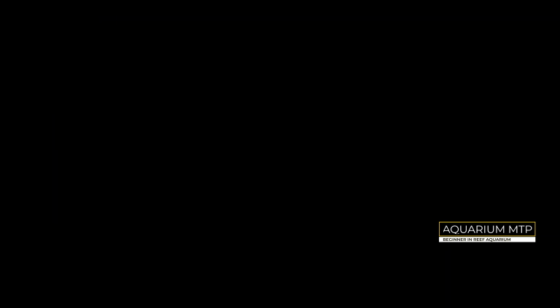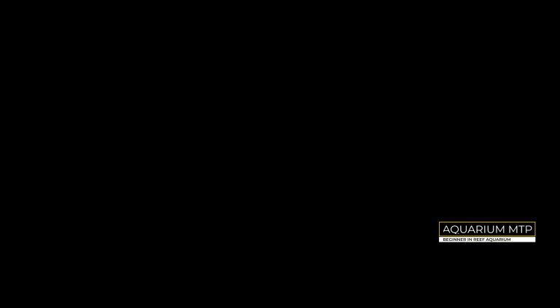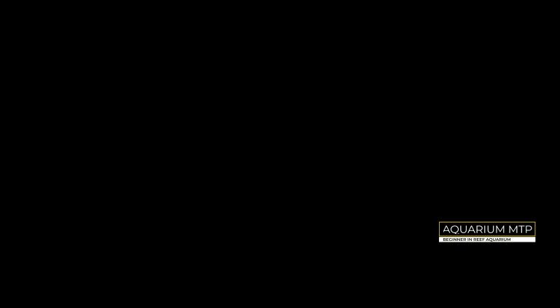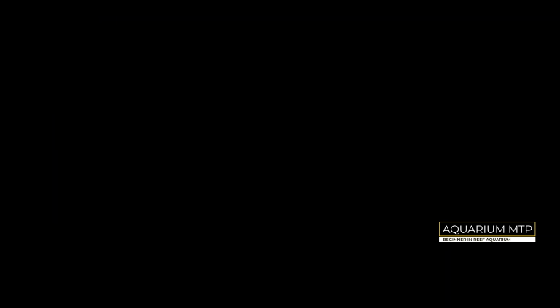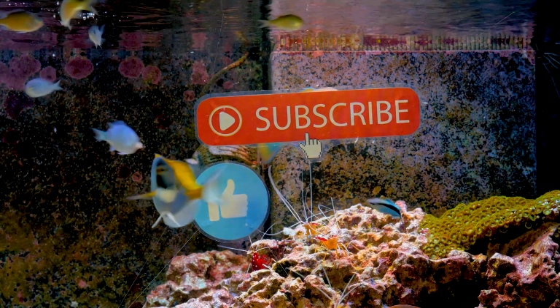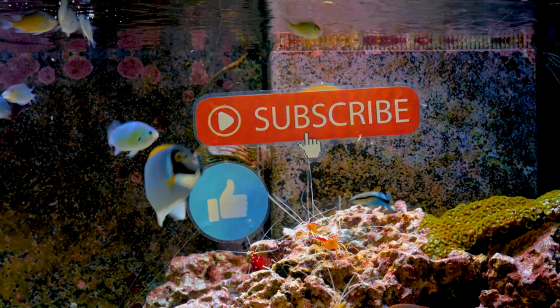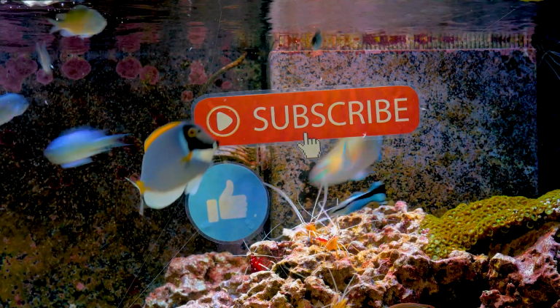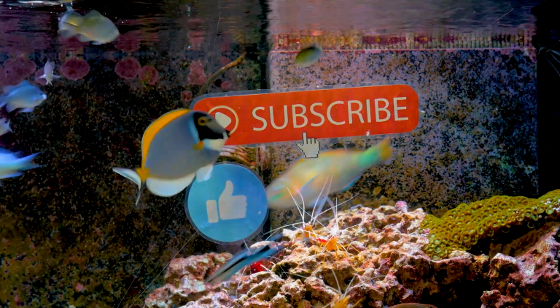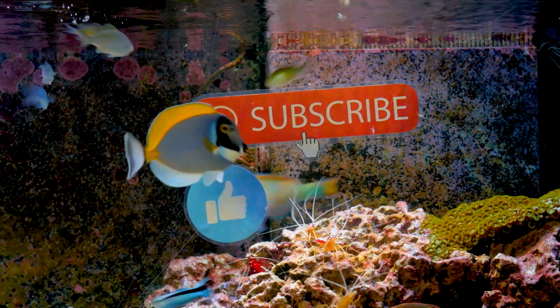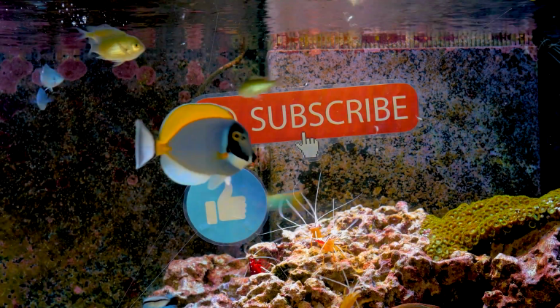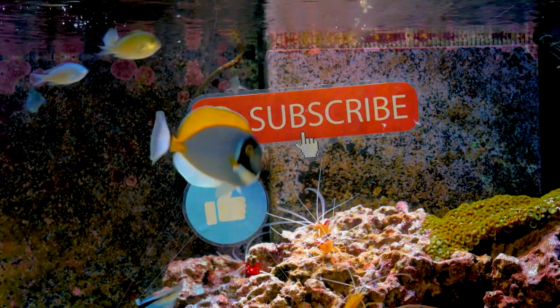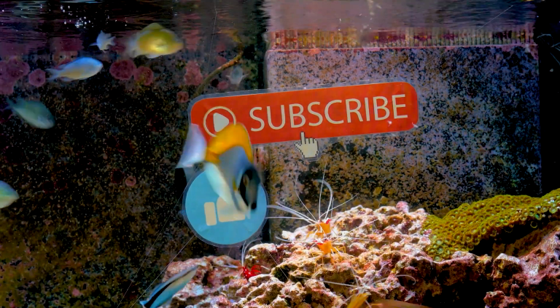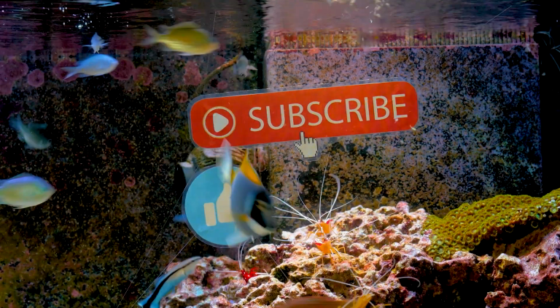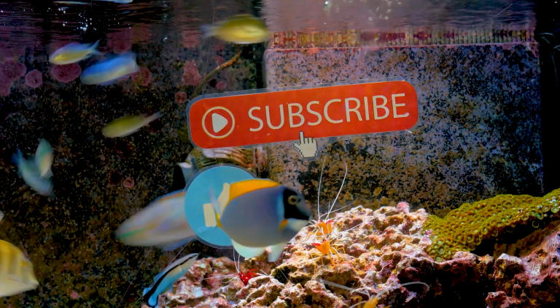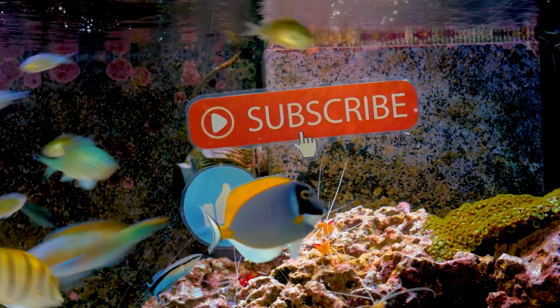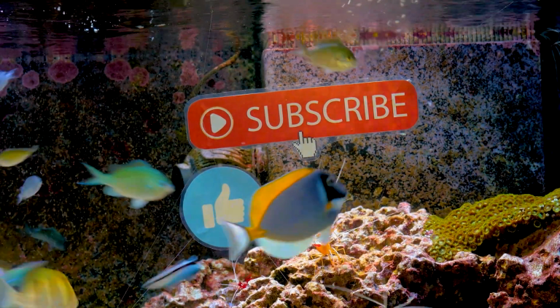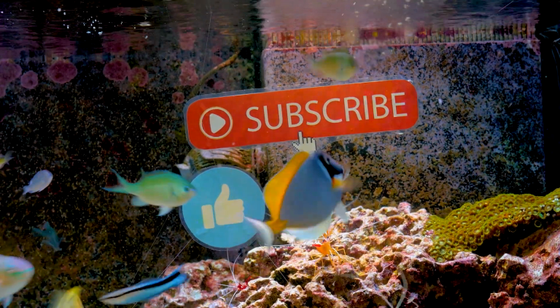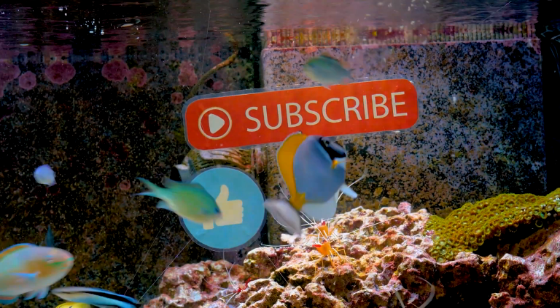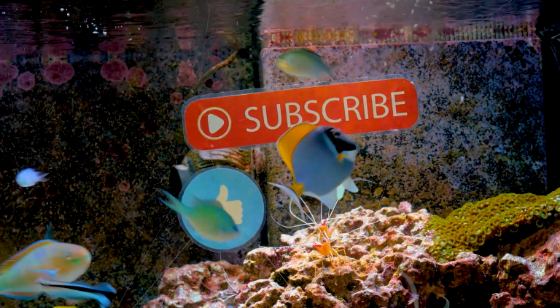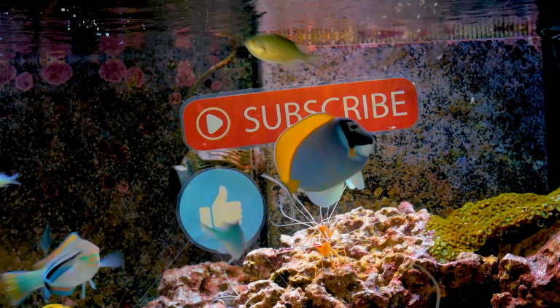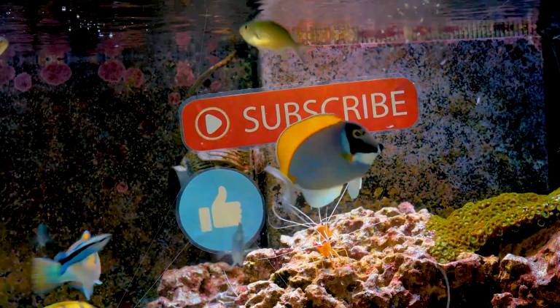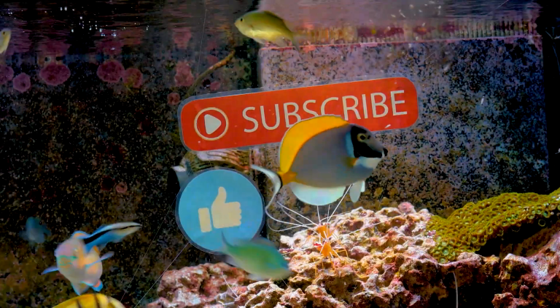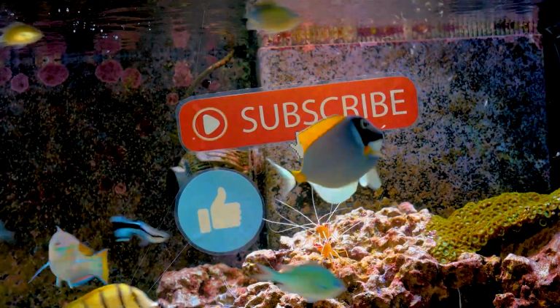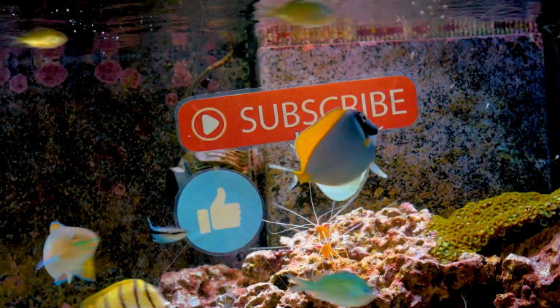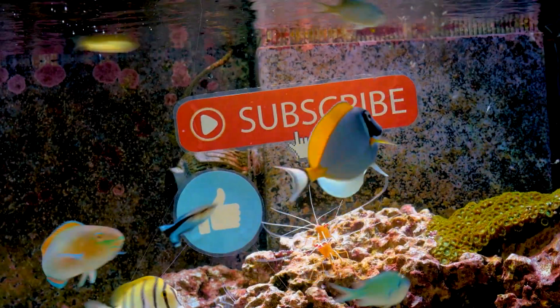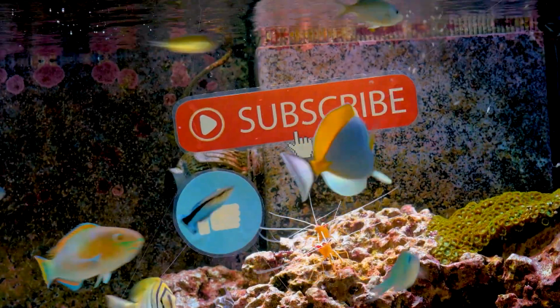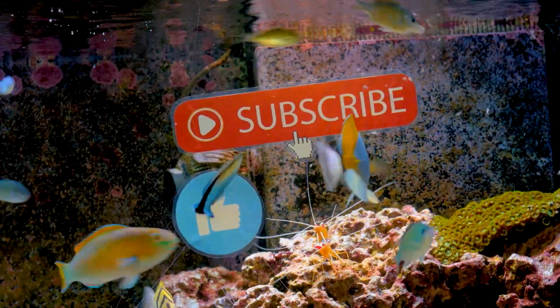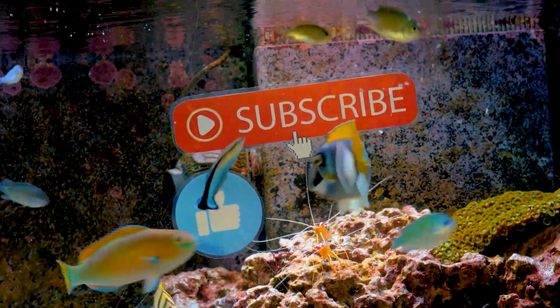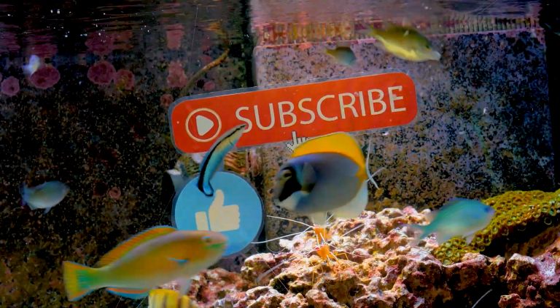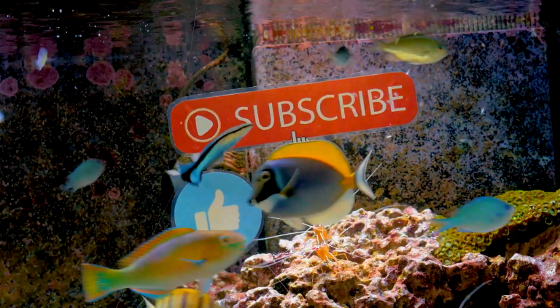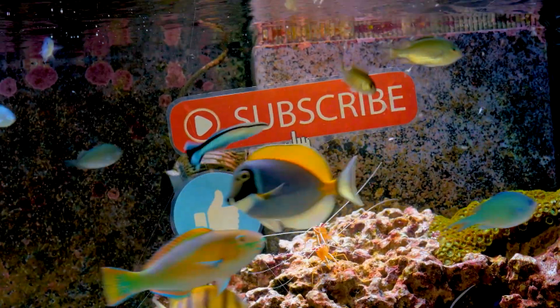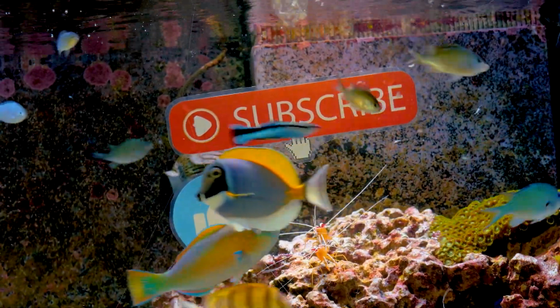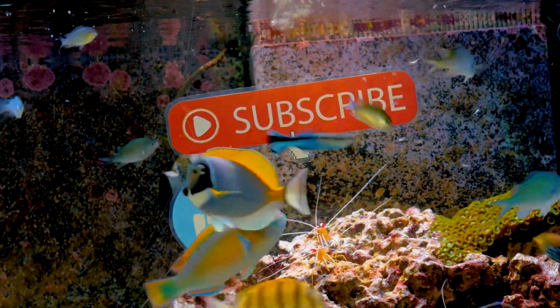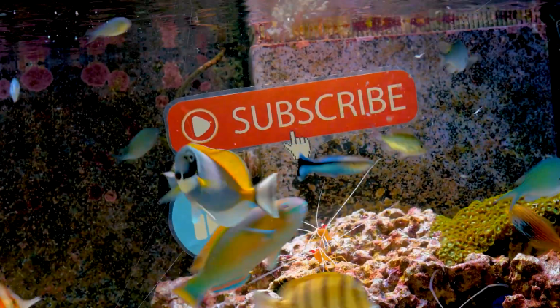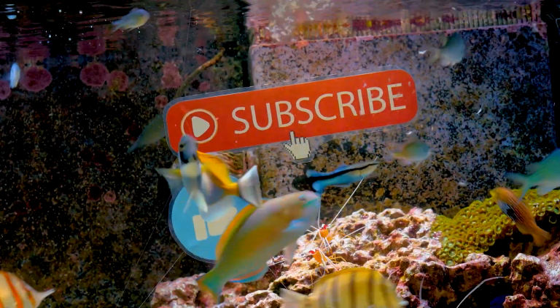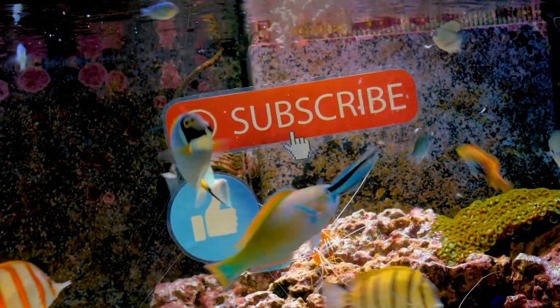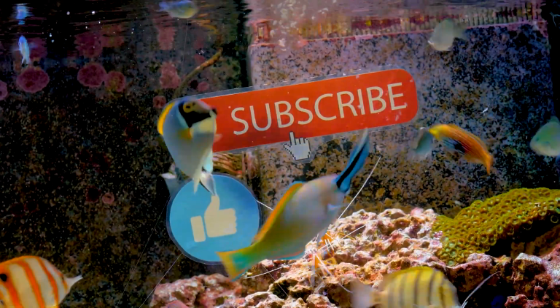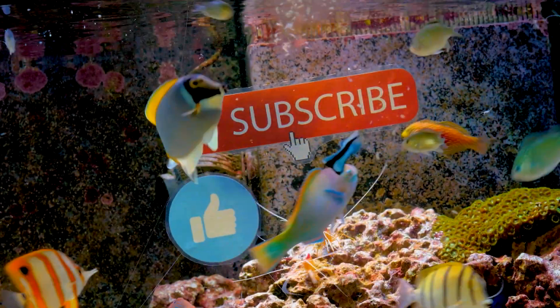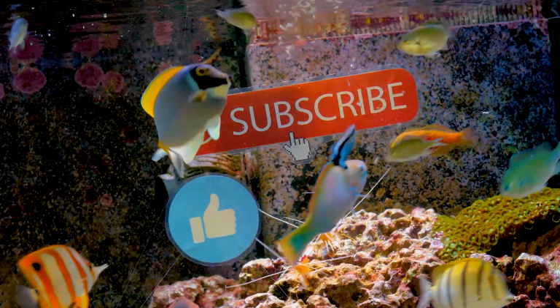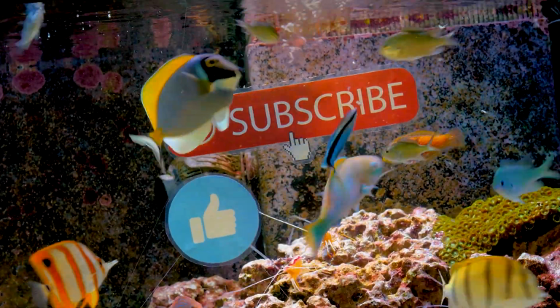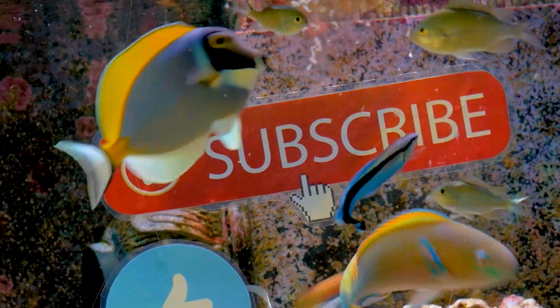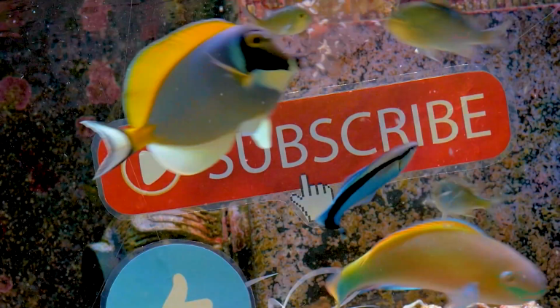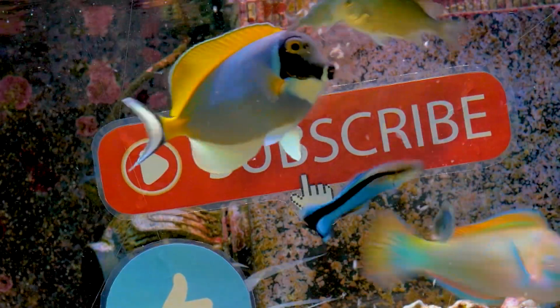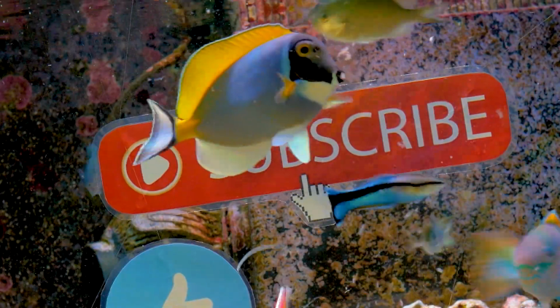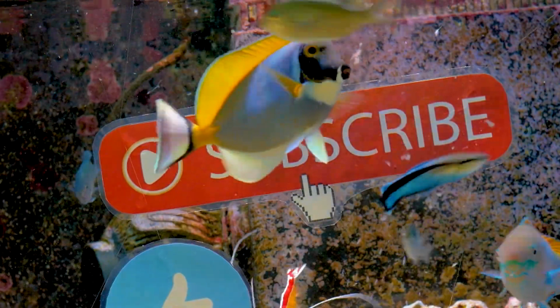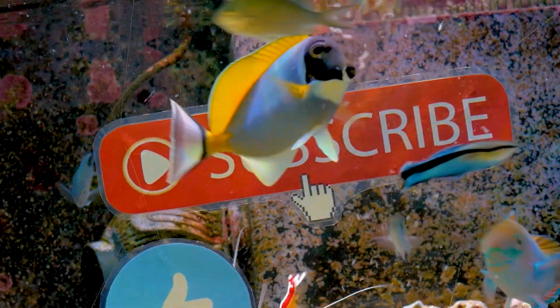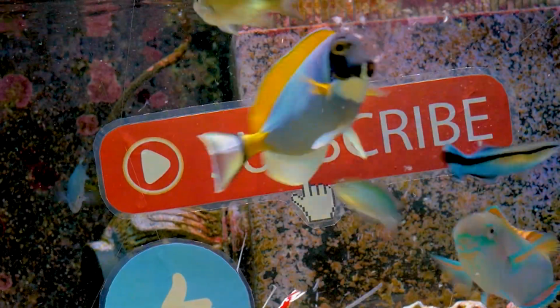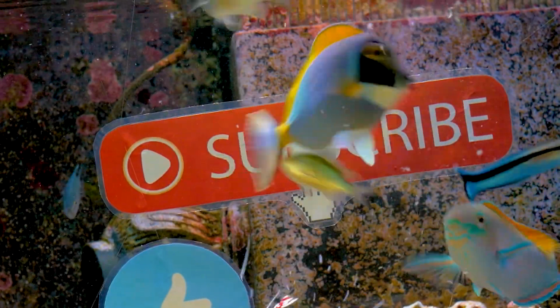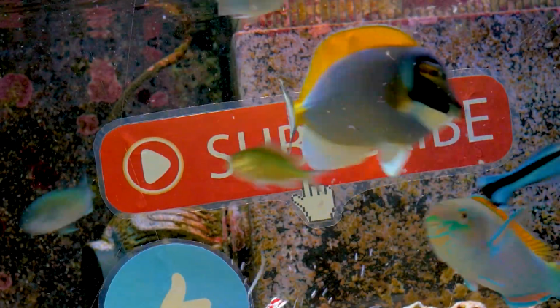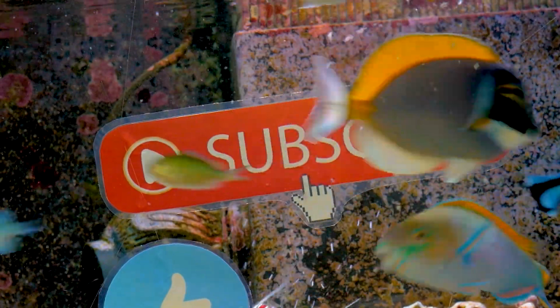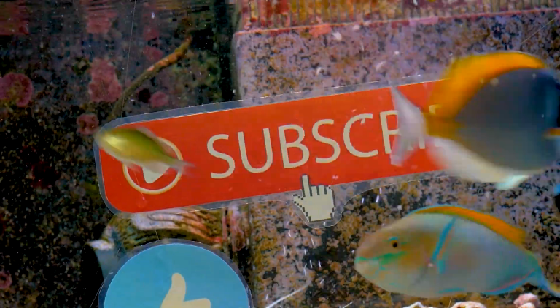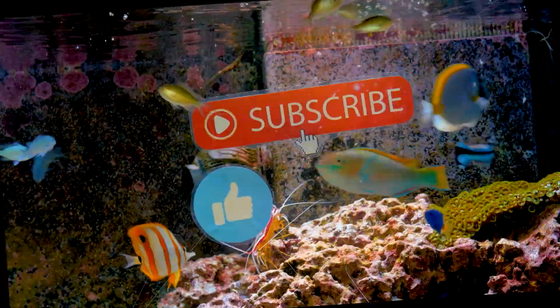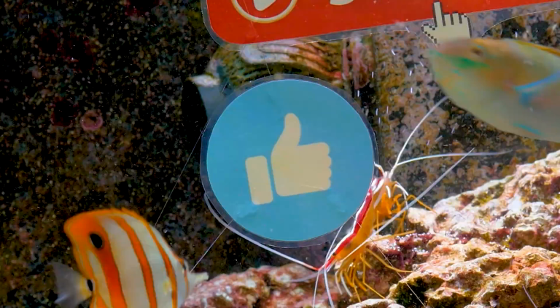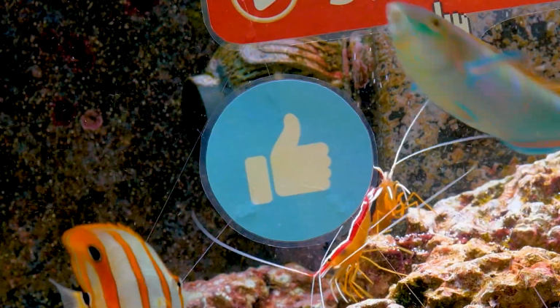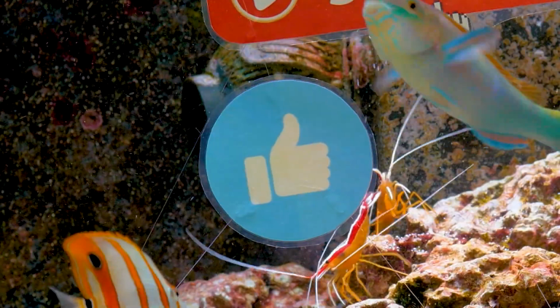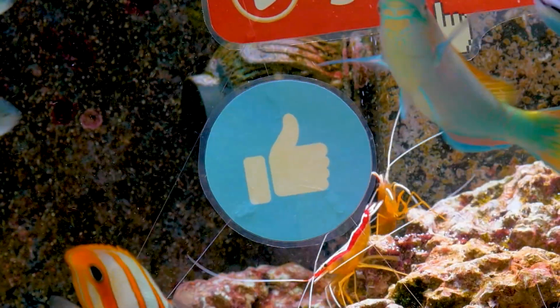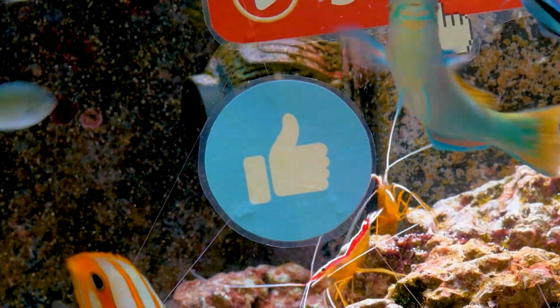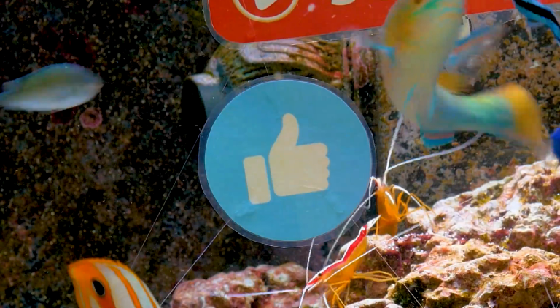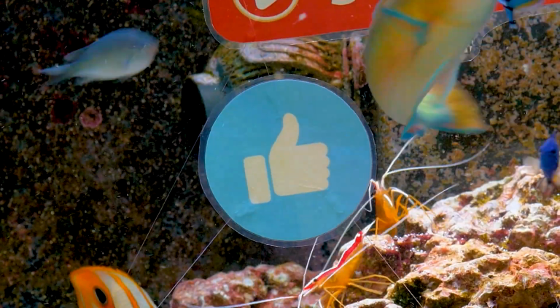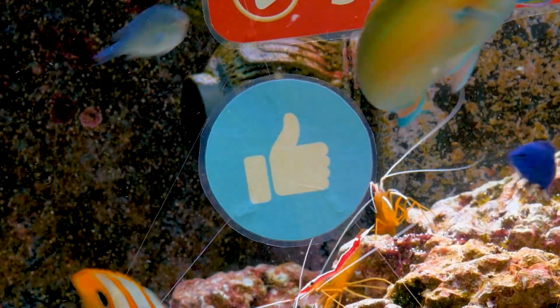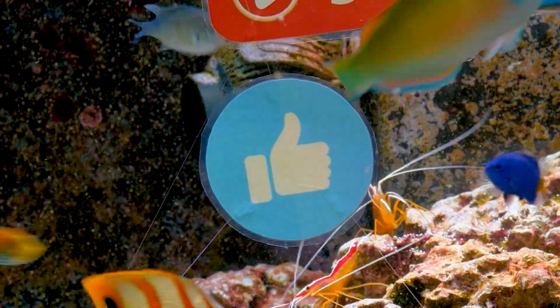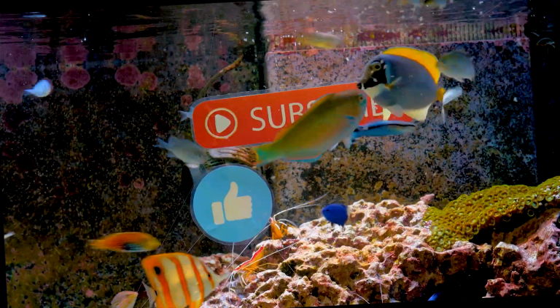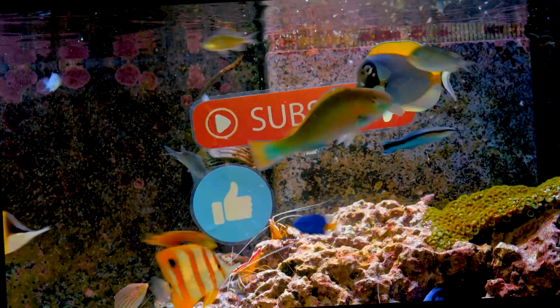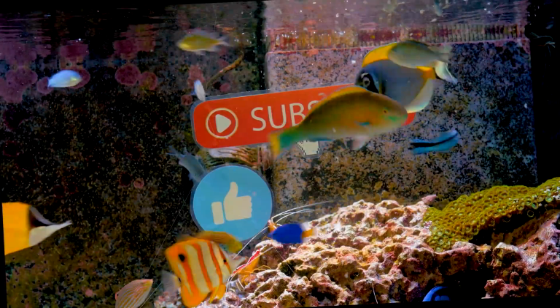Now if you think that video is worth anything, please do hit that subscribe button and the like button.